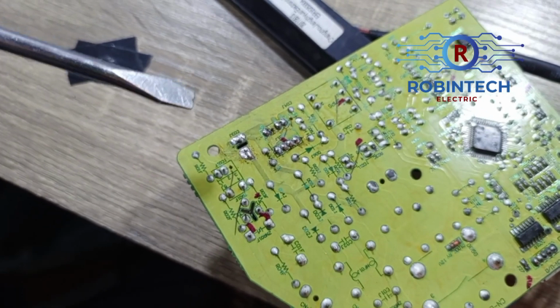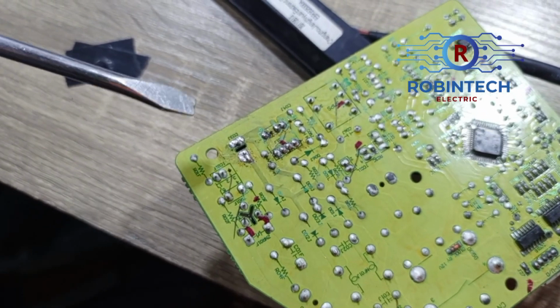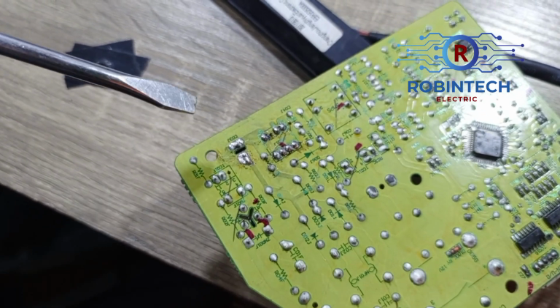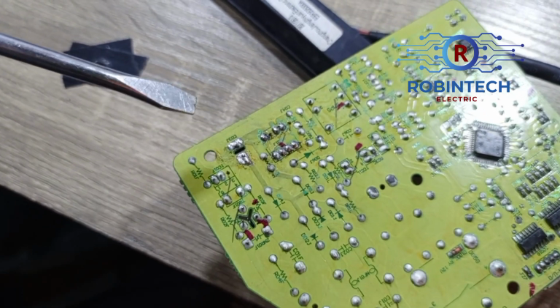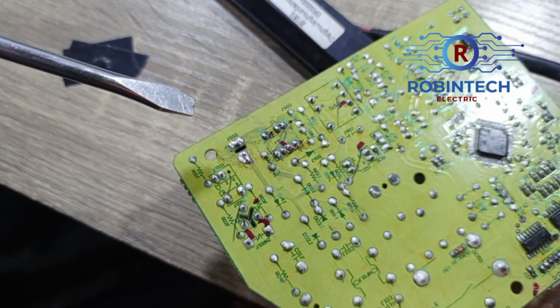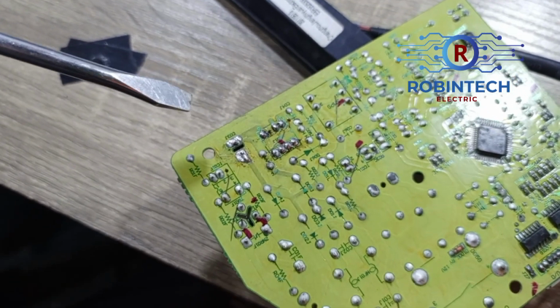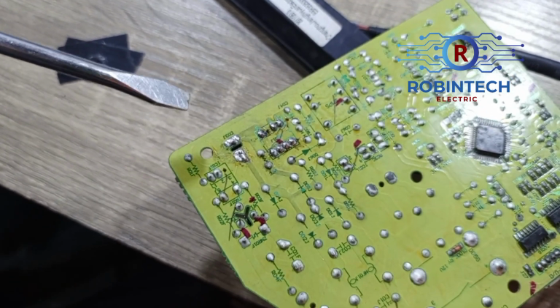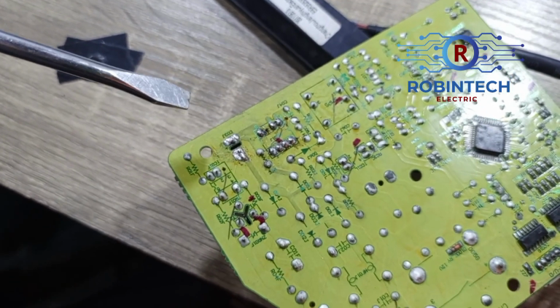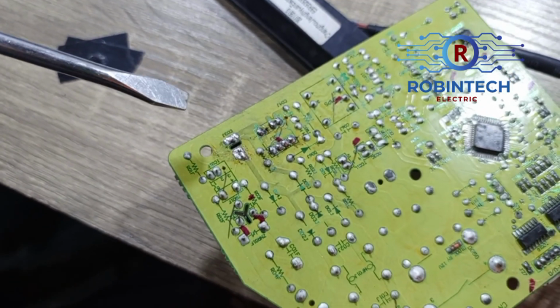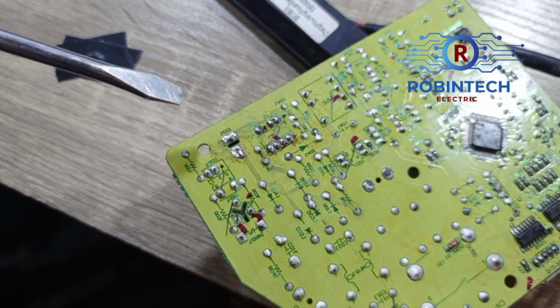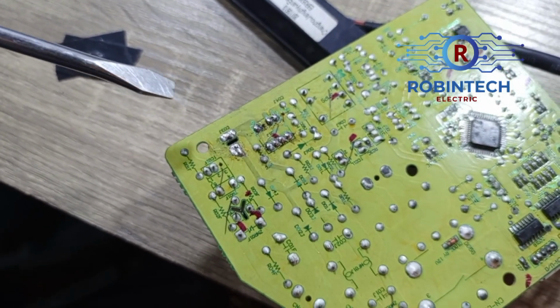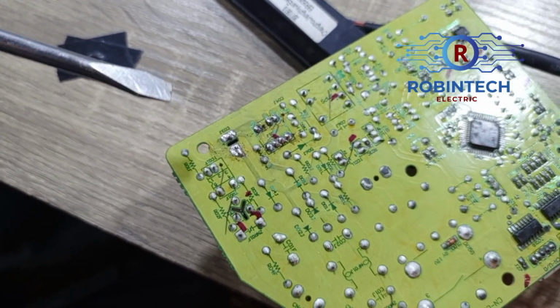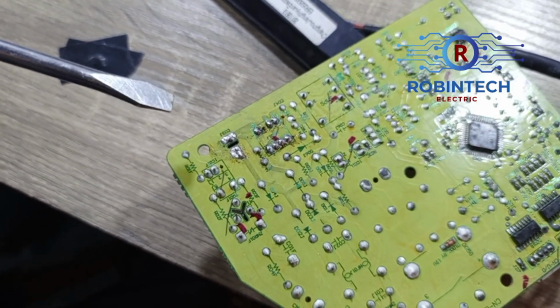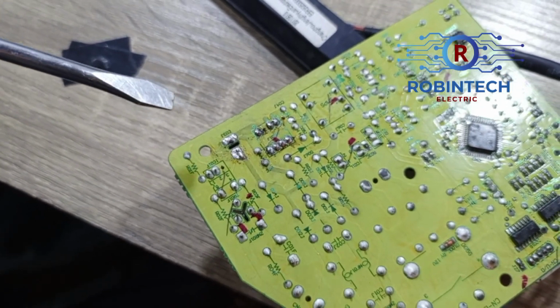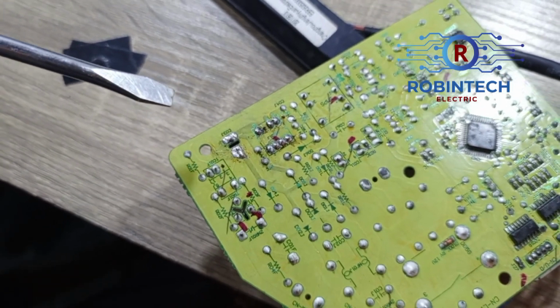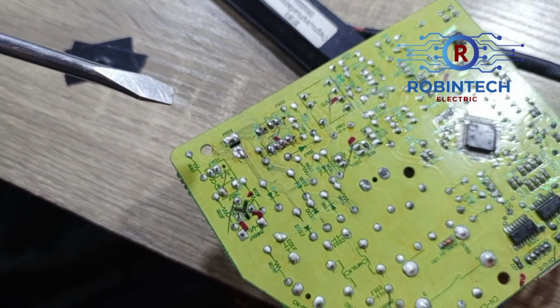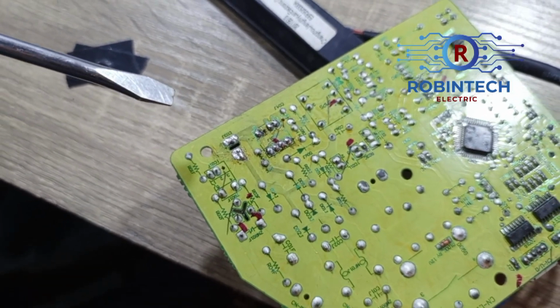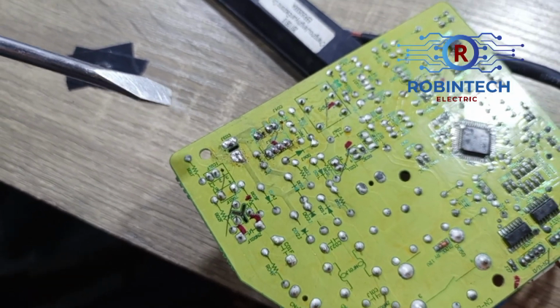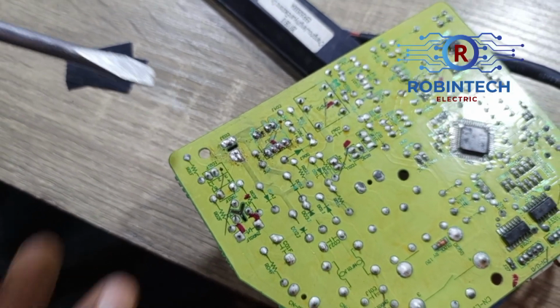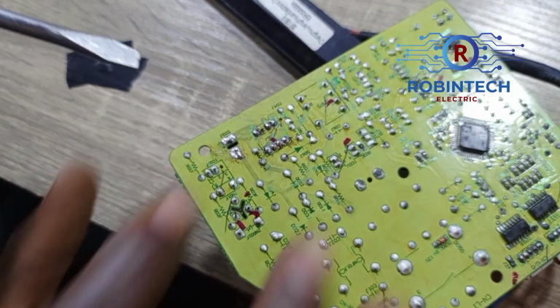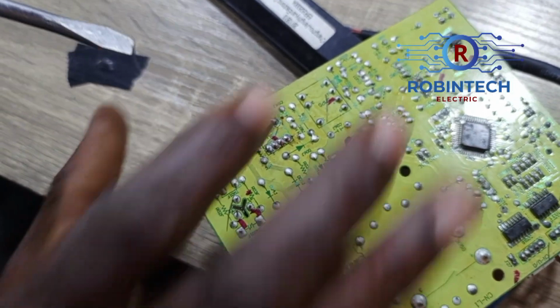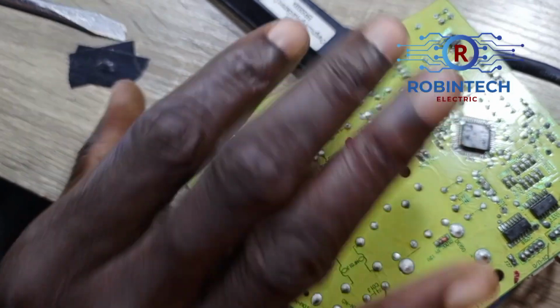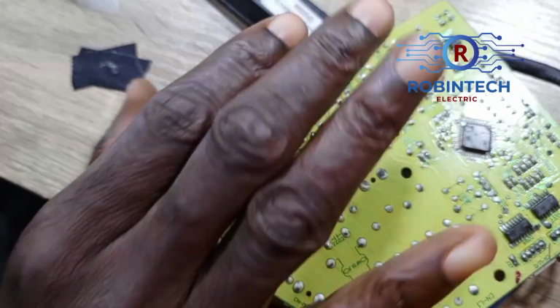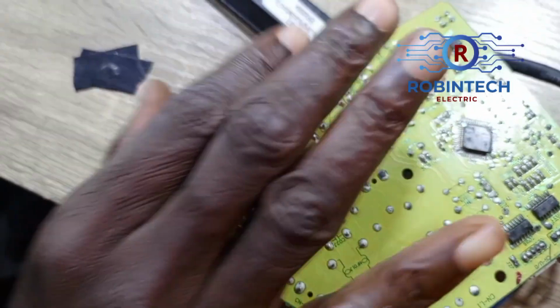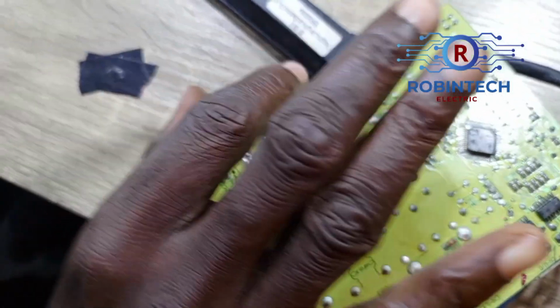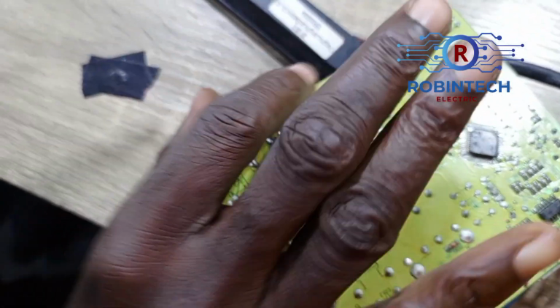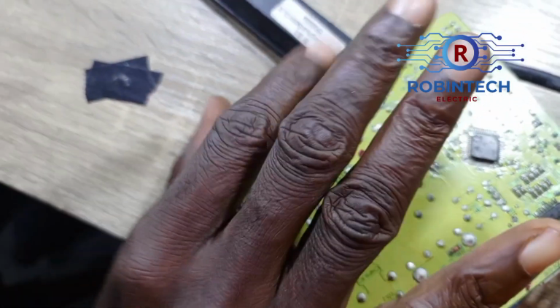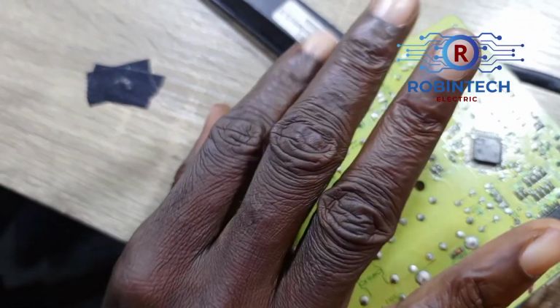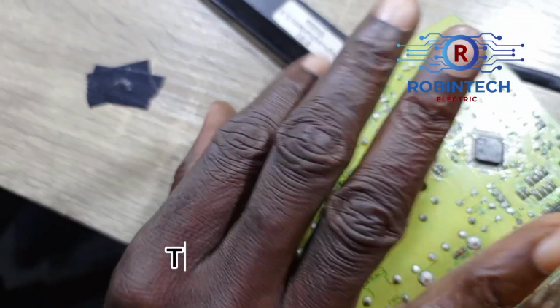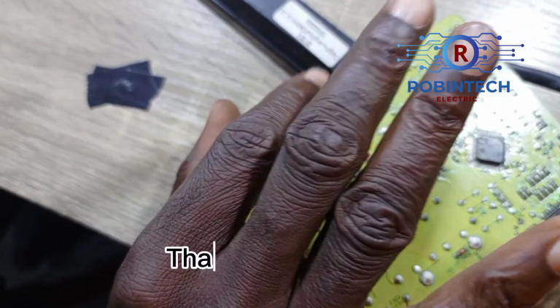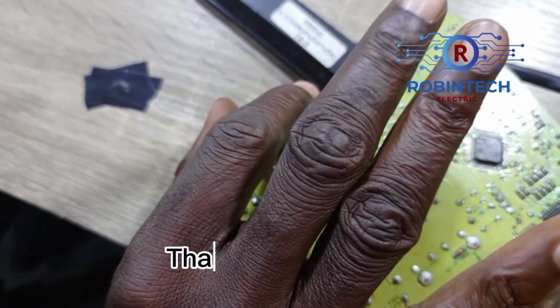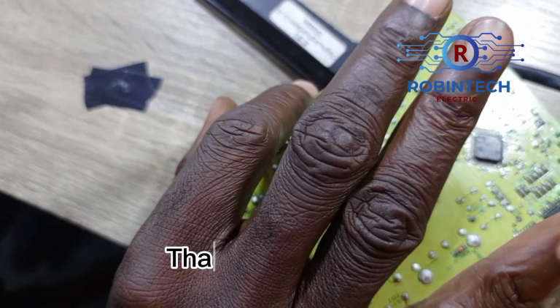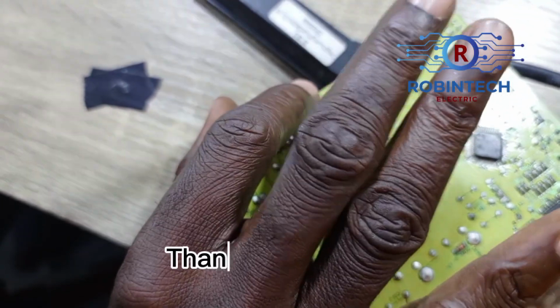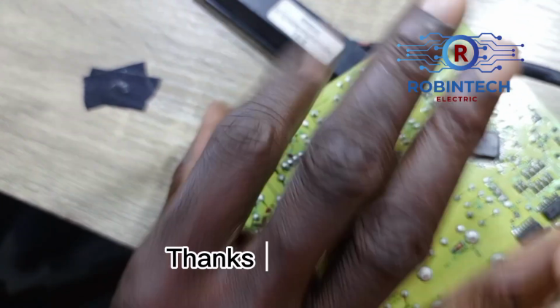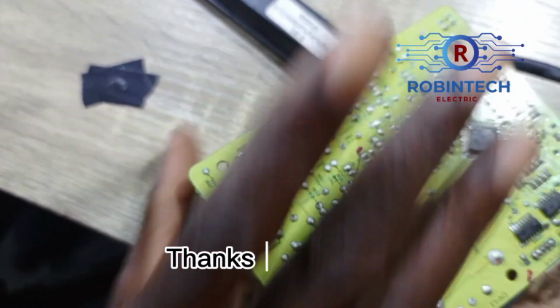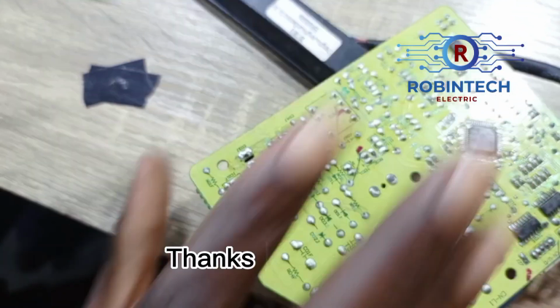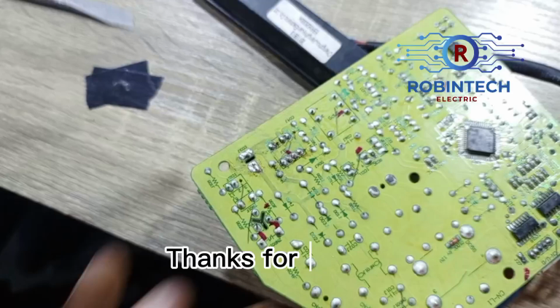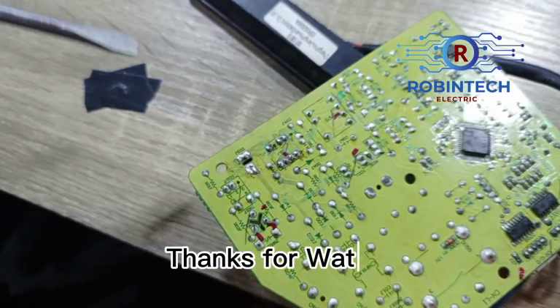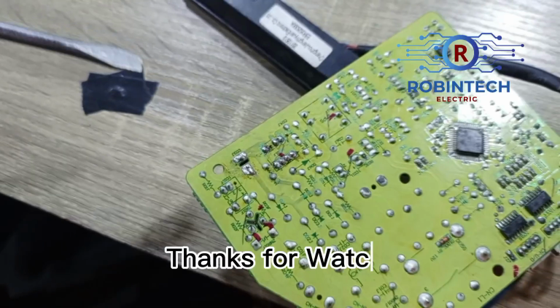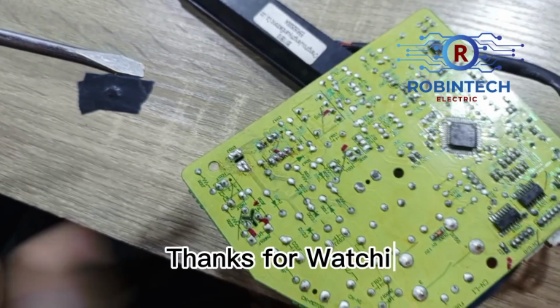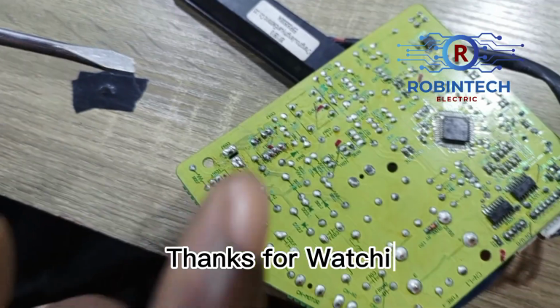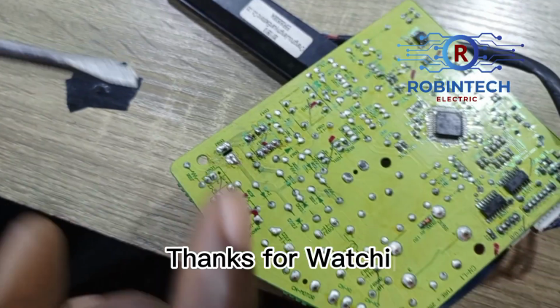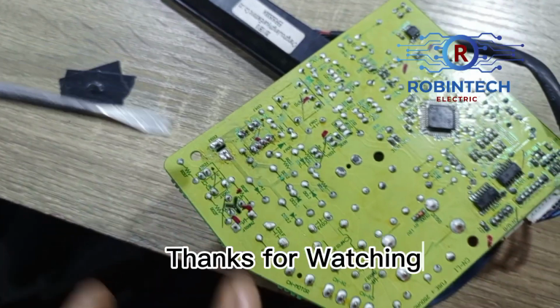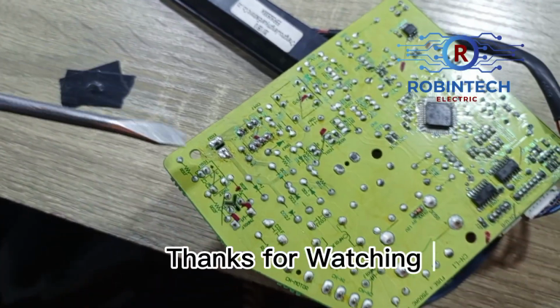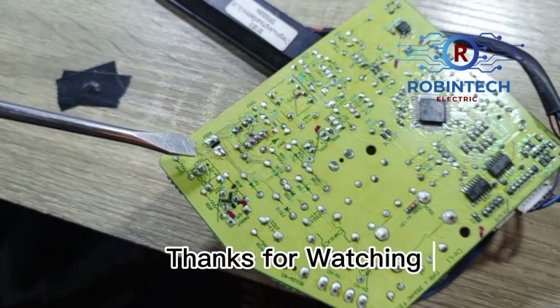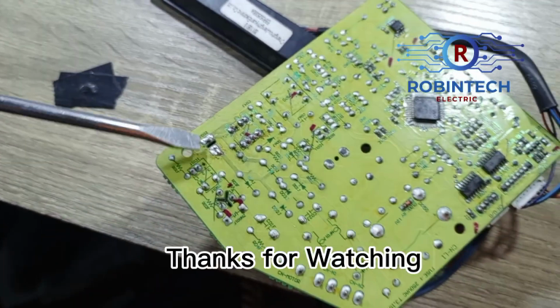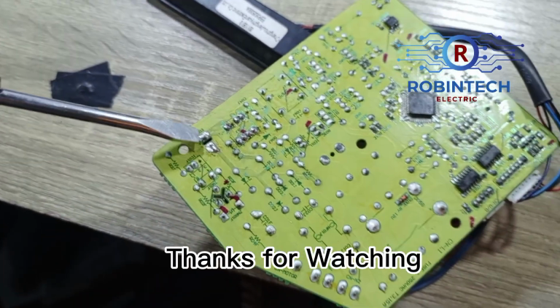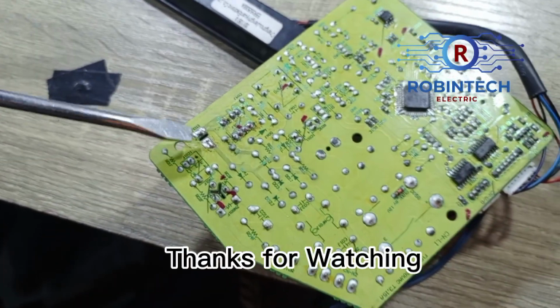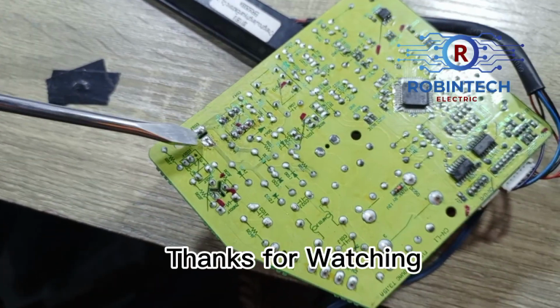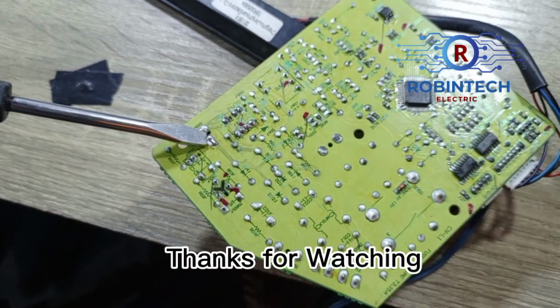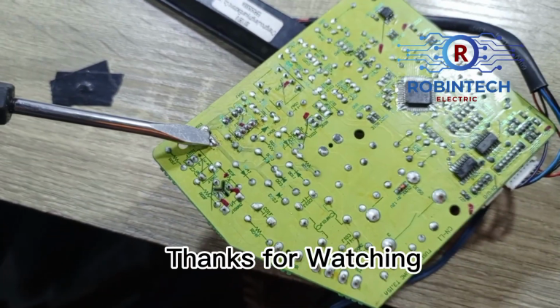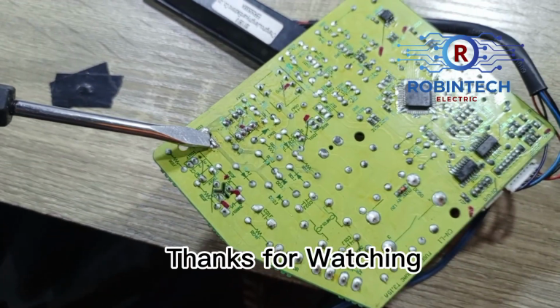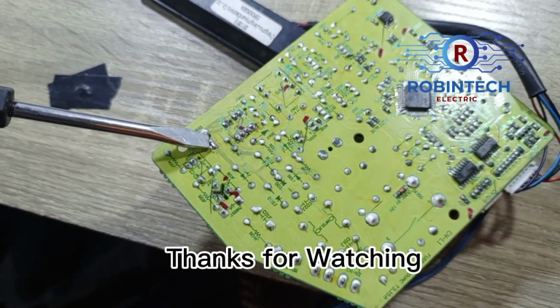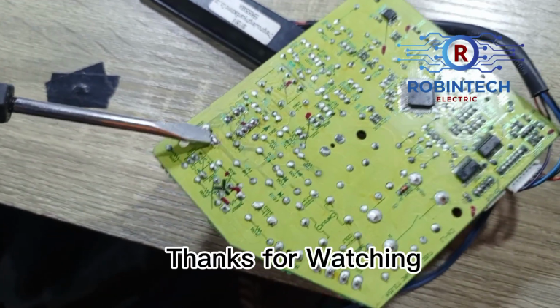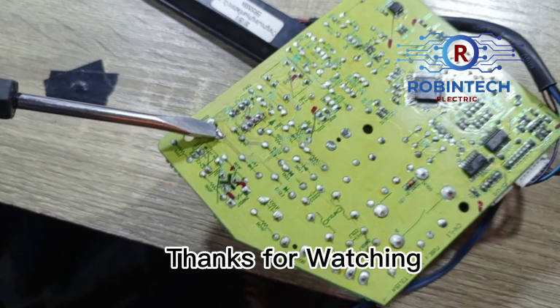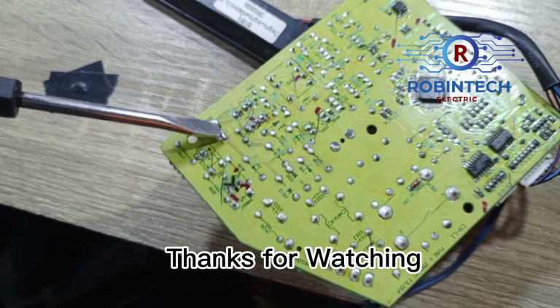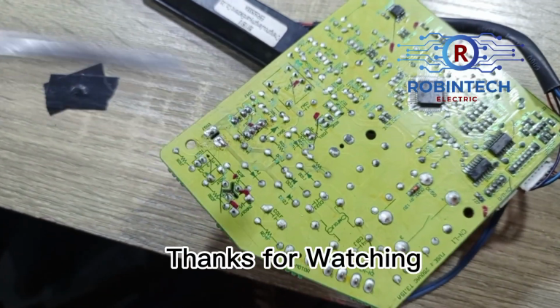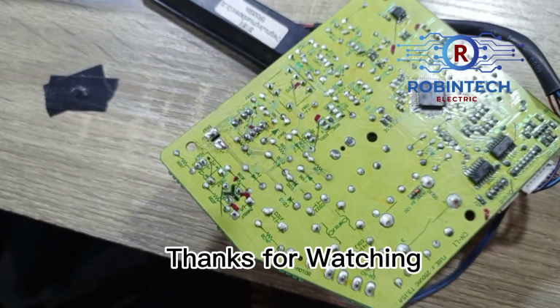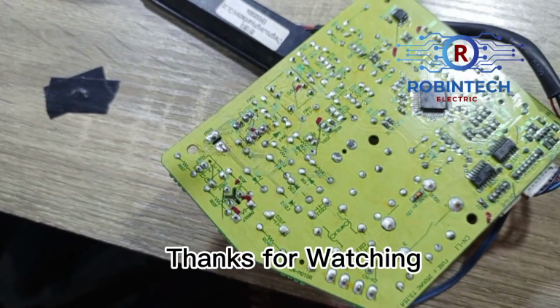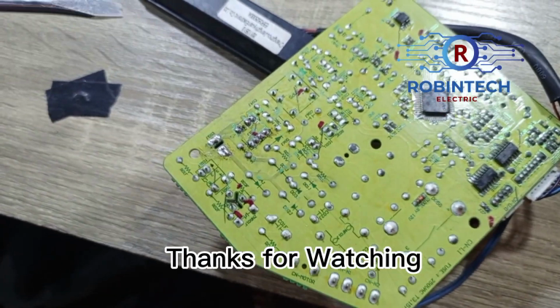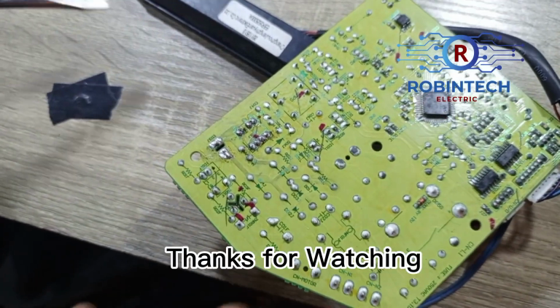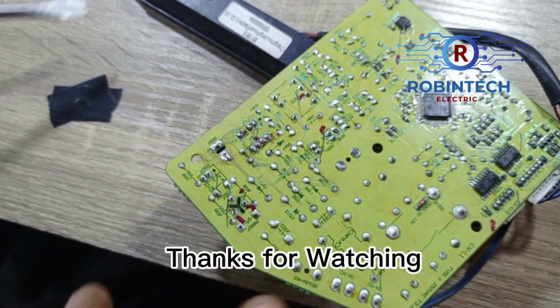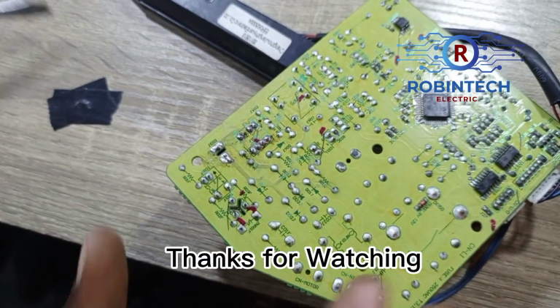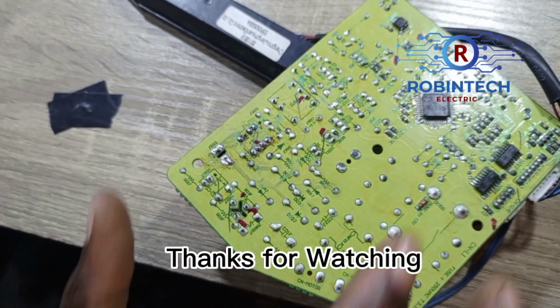You see that? So if you want to put your hand, you can collect a shock from it. Thank you.